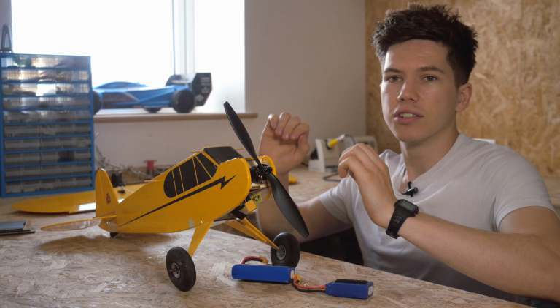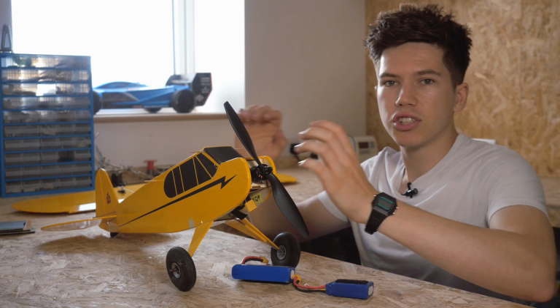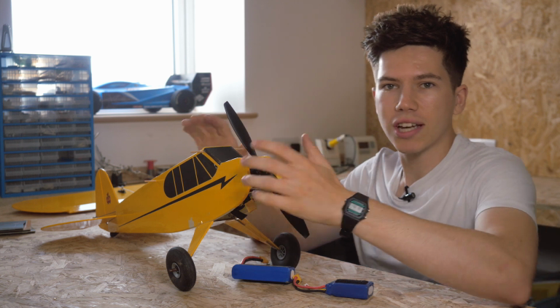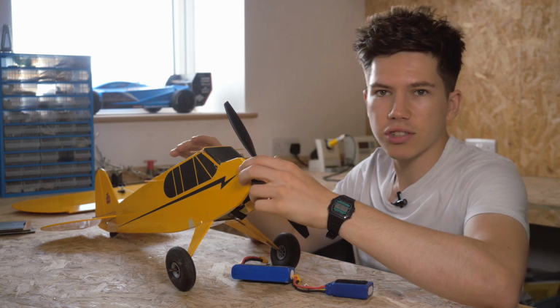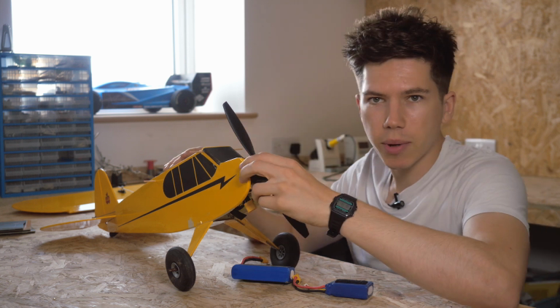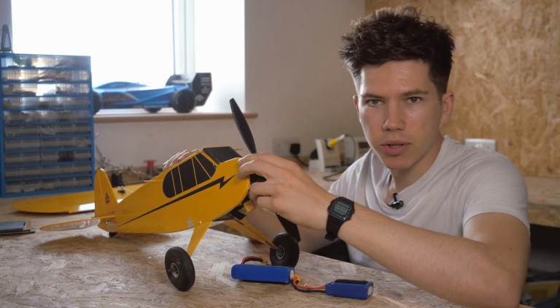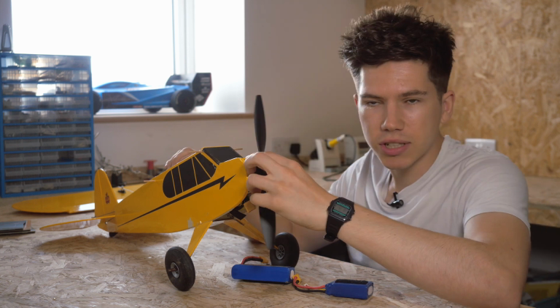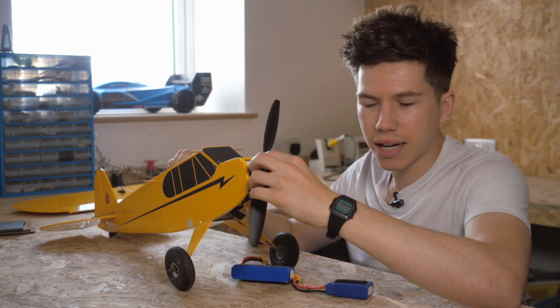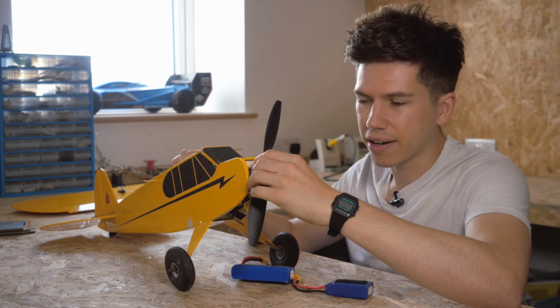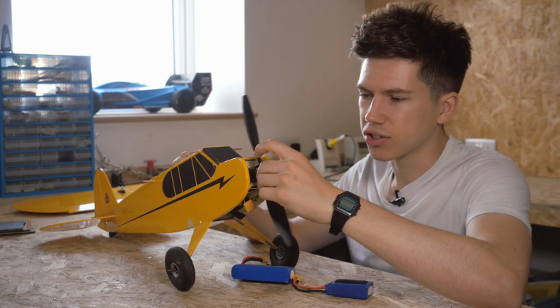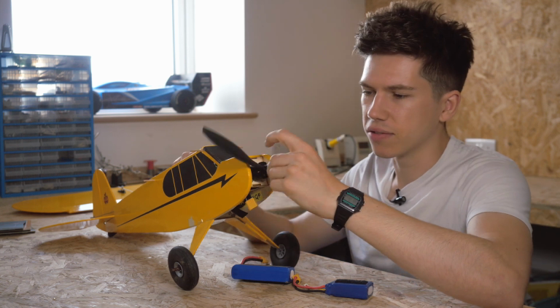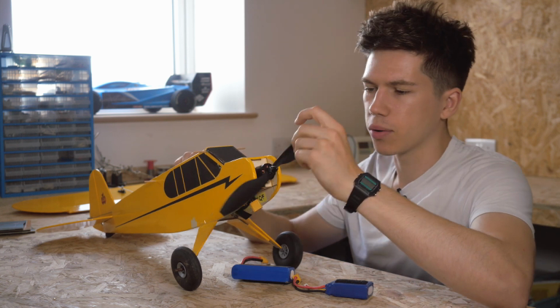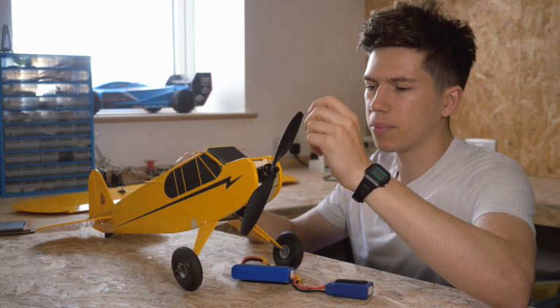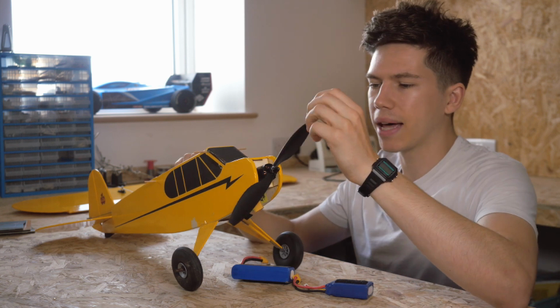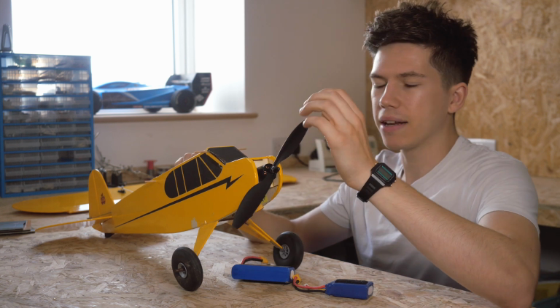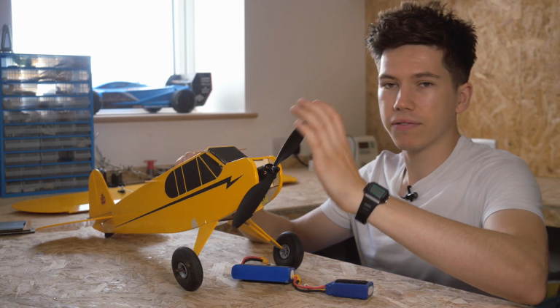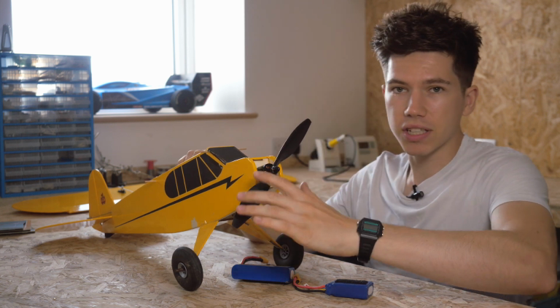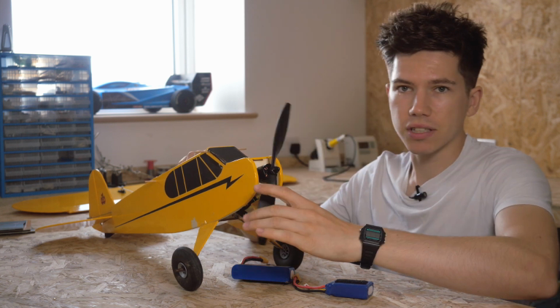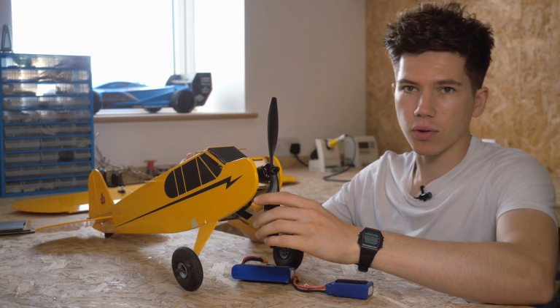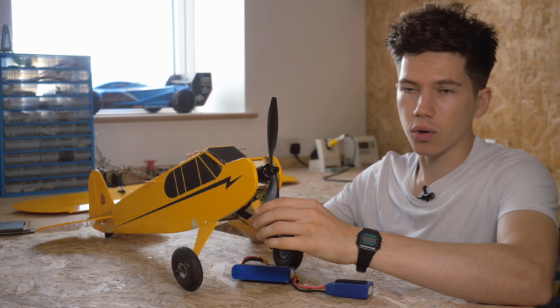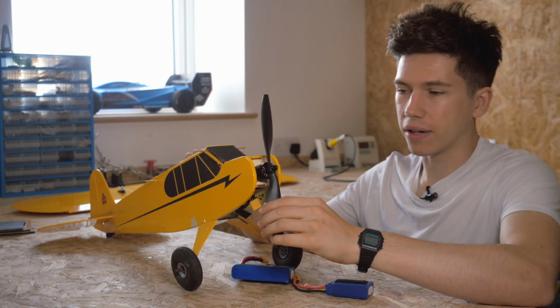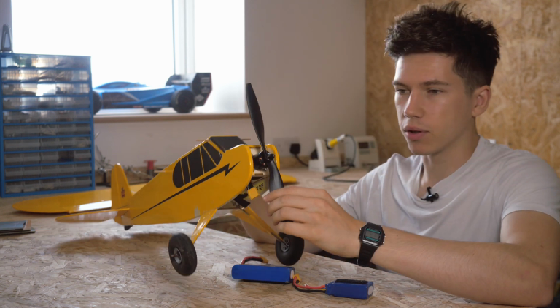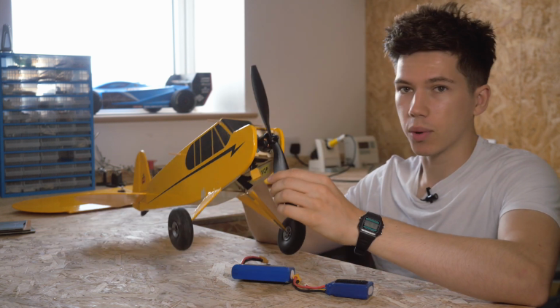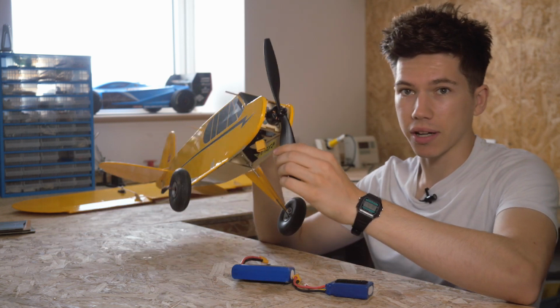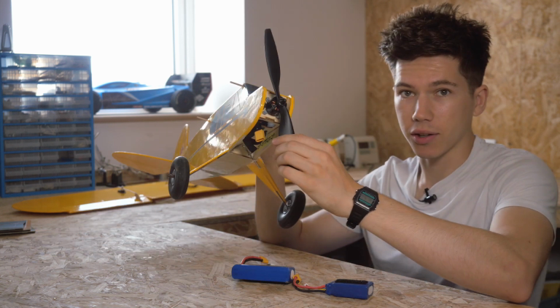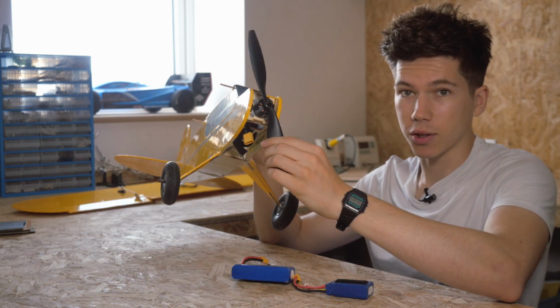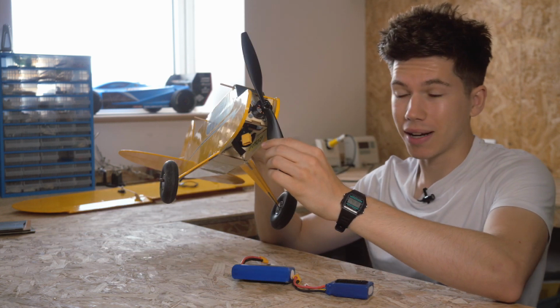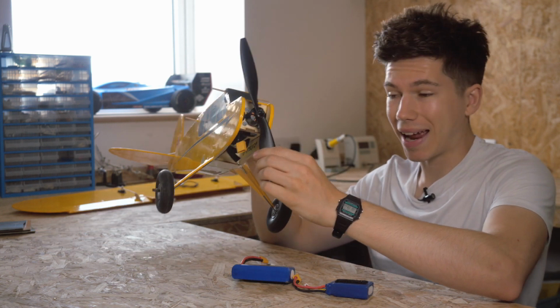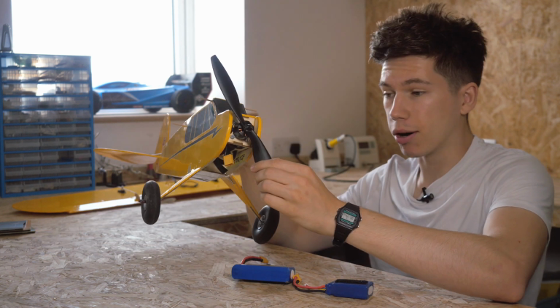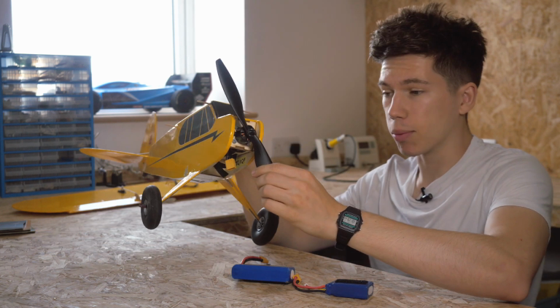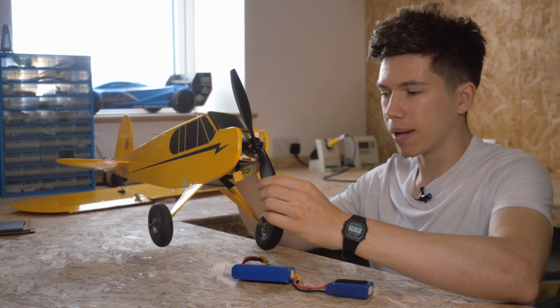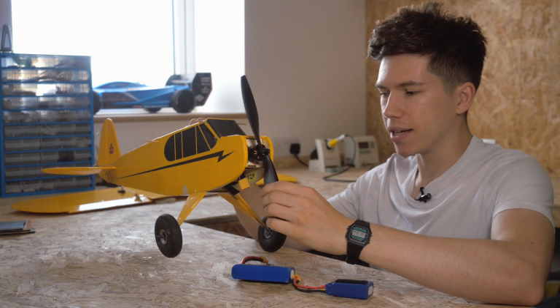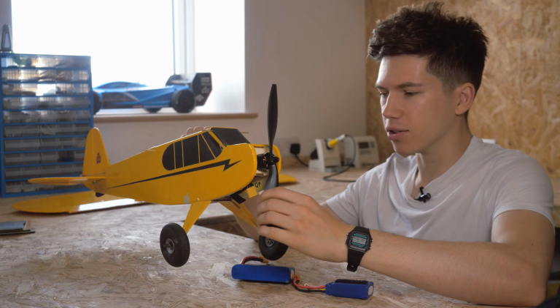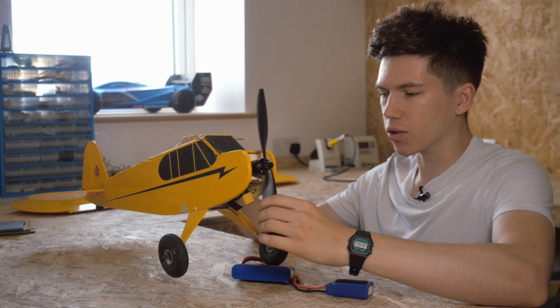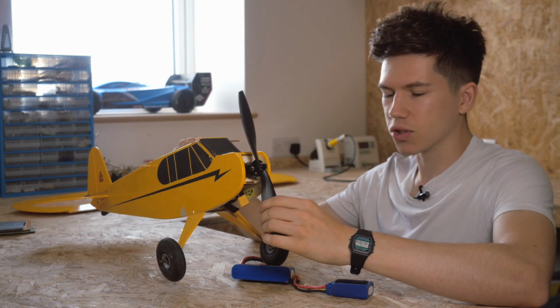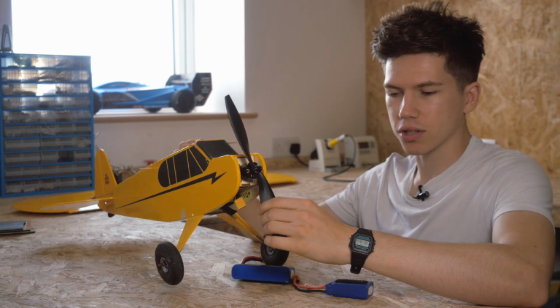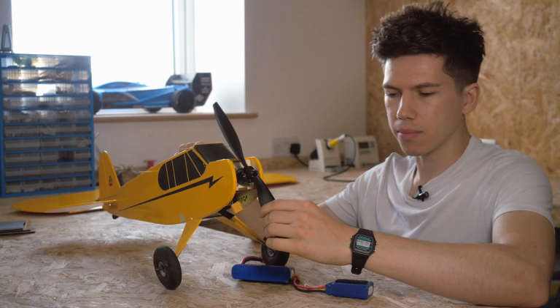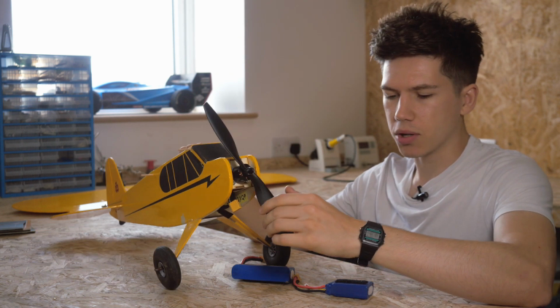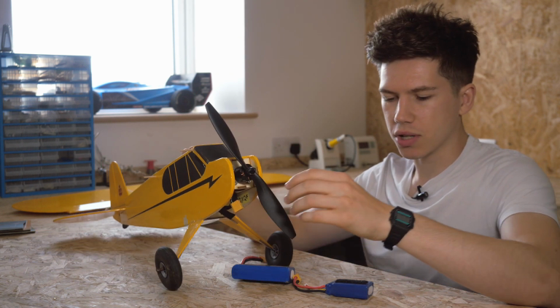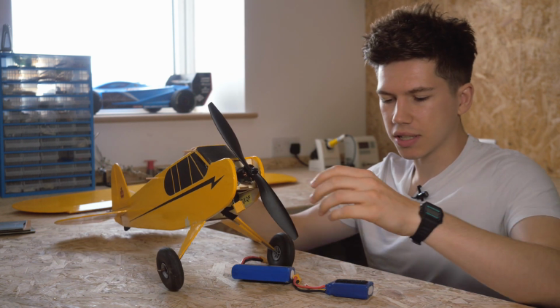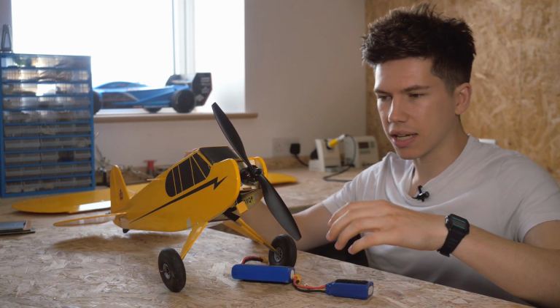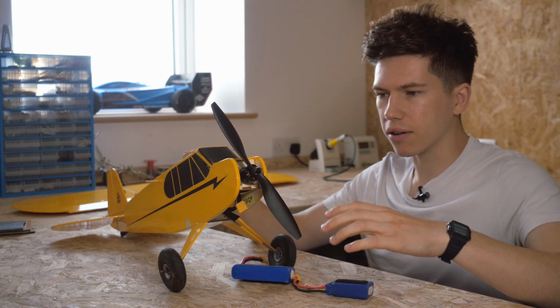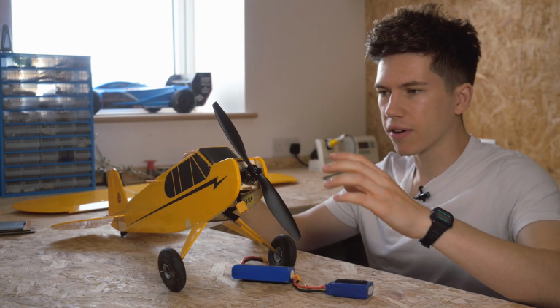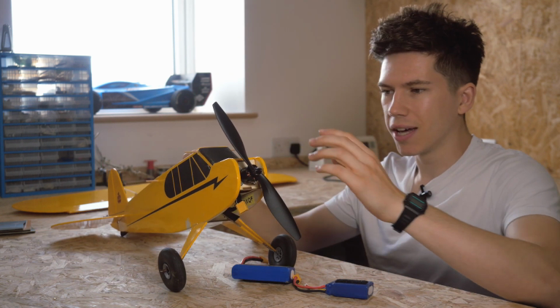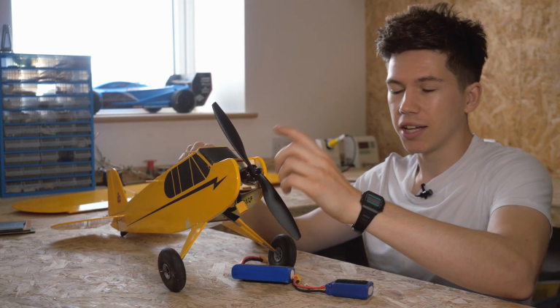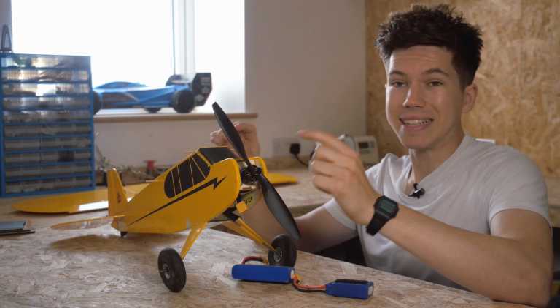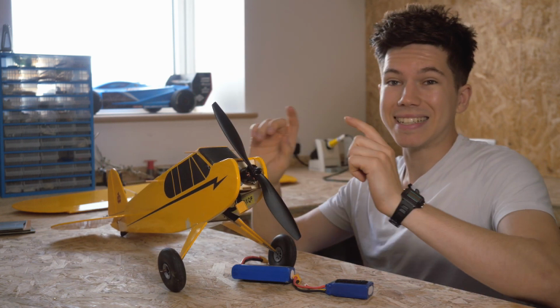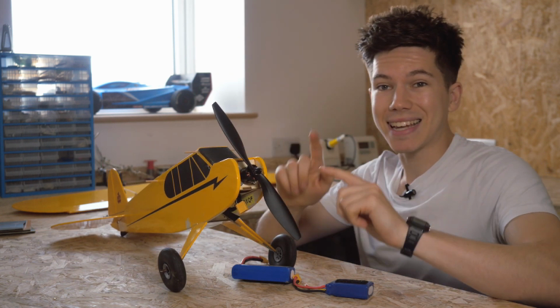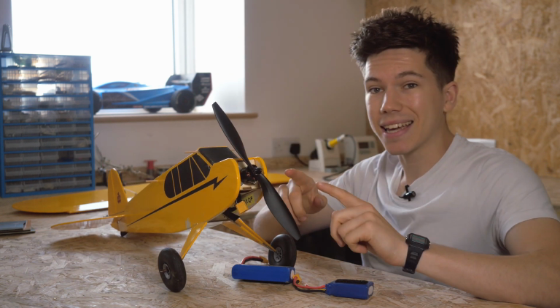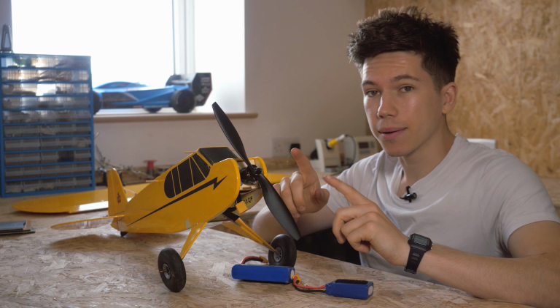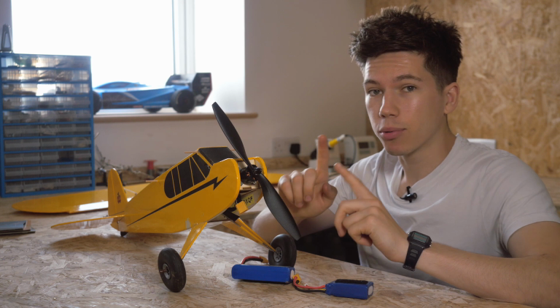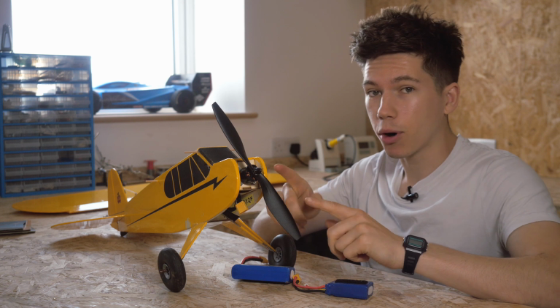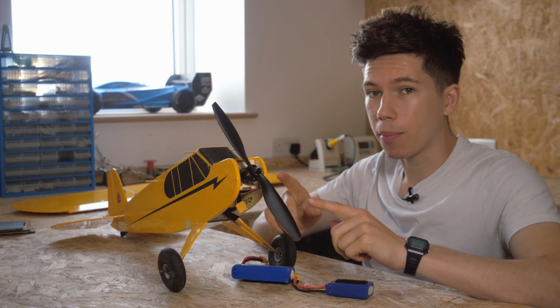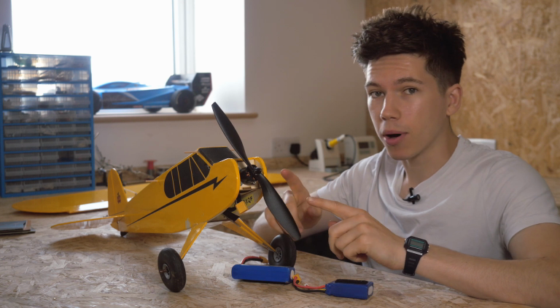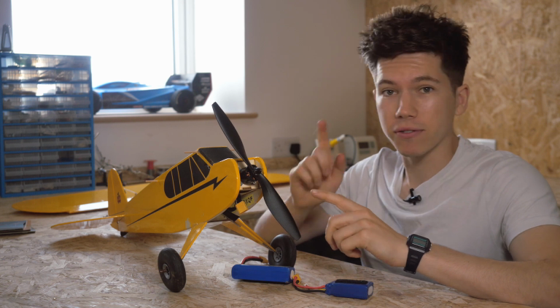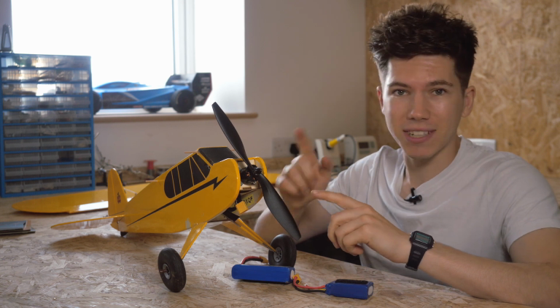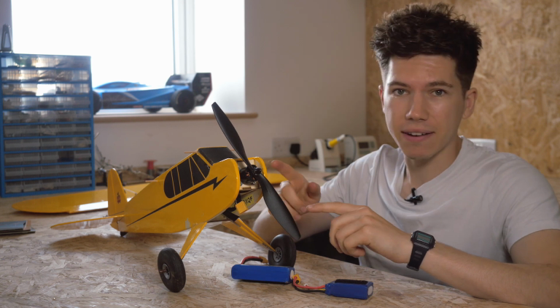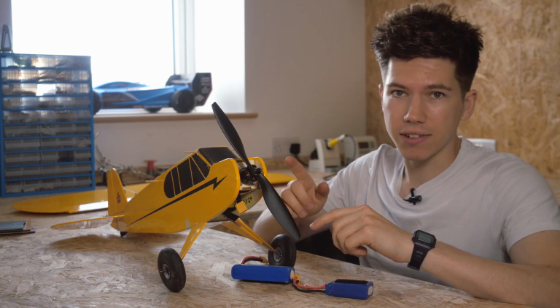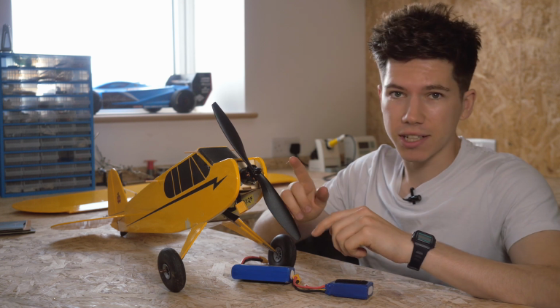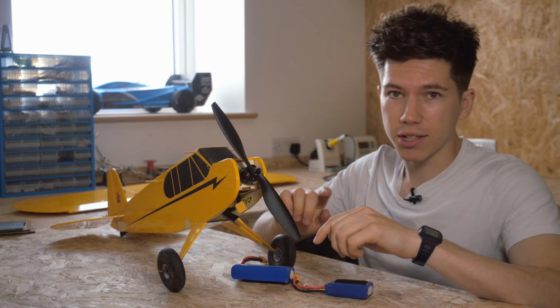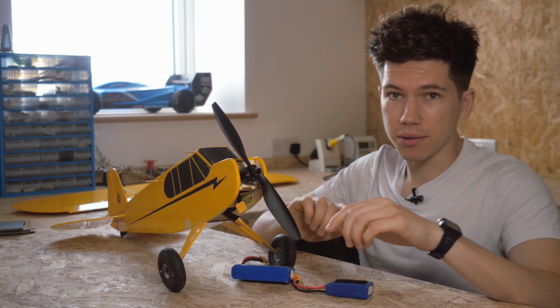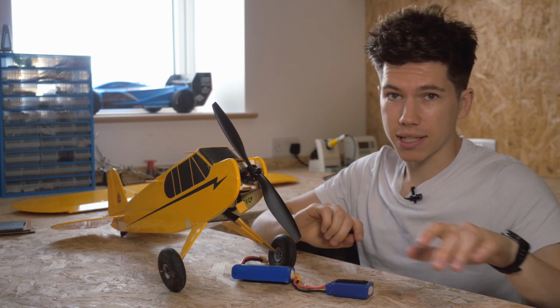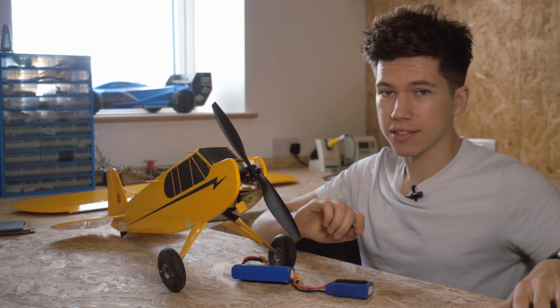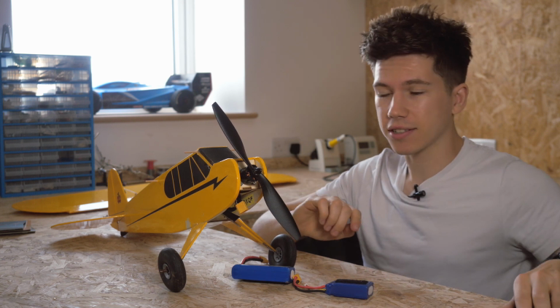To change the motor direction of your plane, first of all, if you're working on an aeroplane and not just the motor itself, you need to take the prop off. Definitely do this.